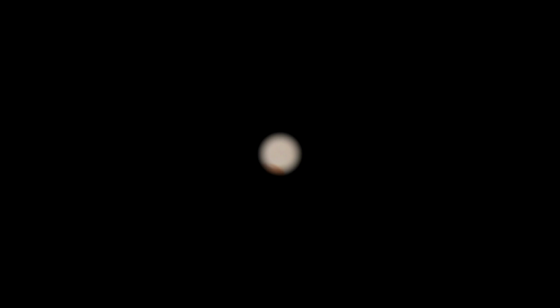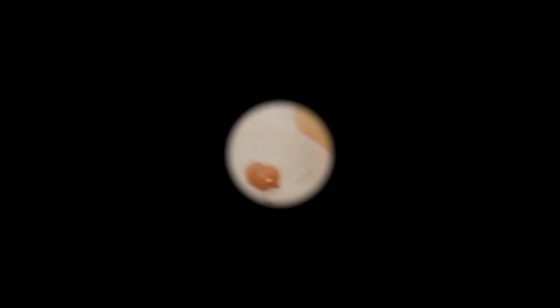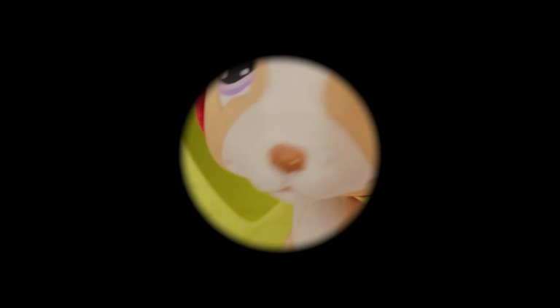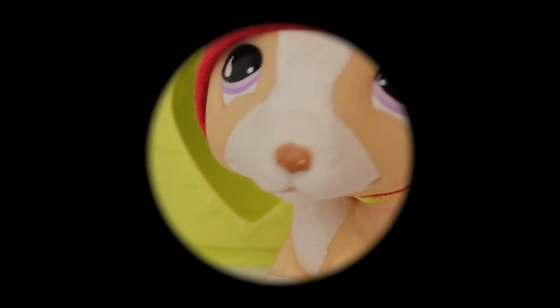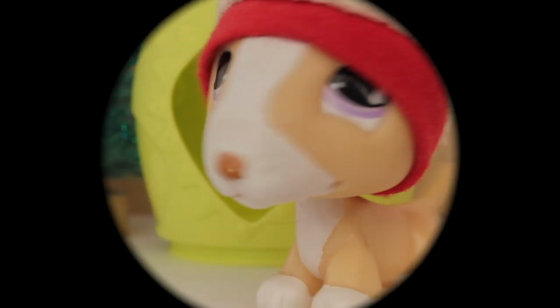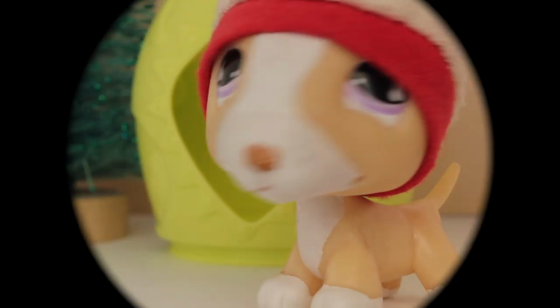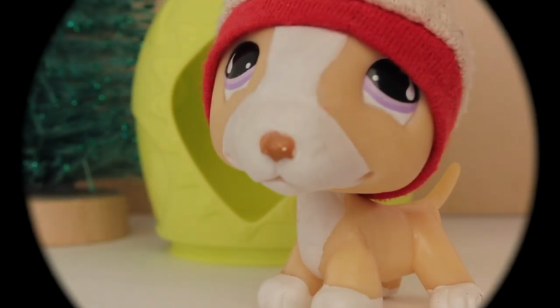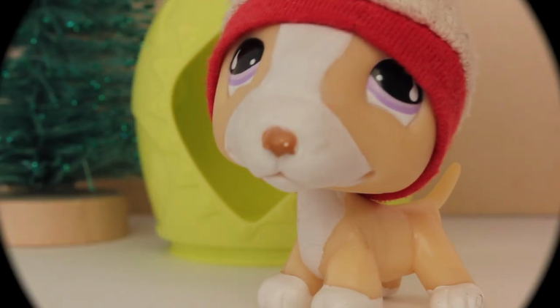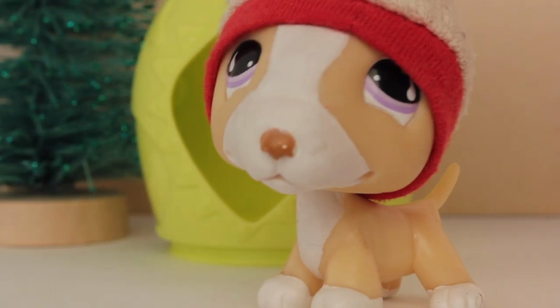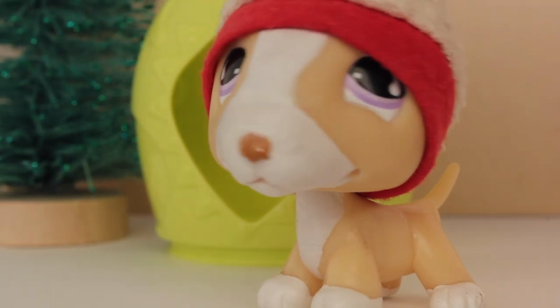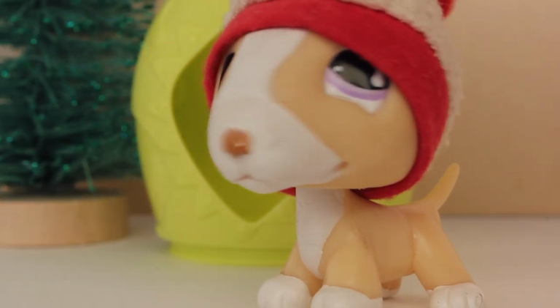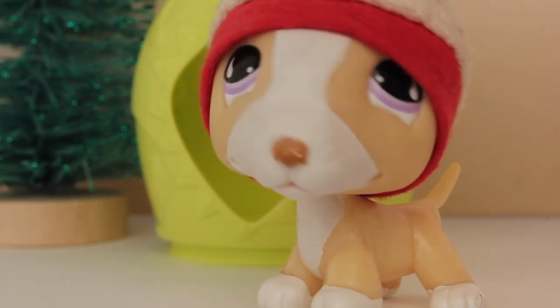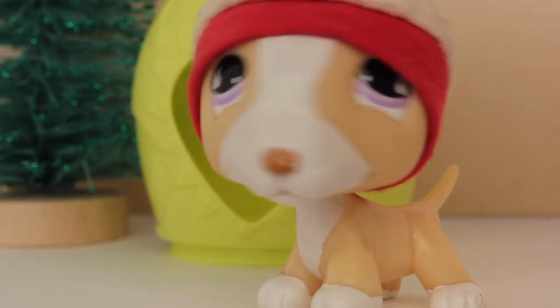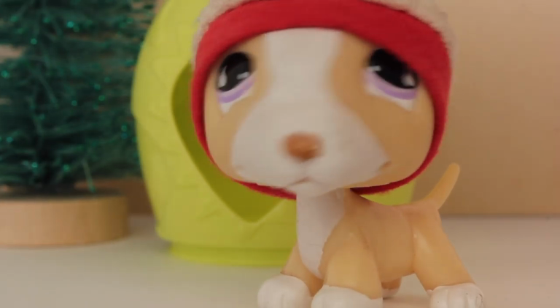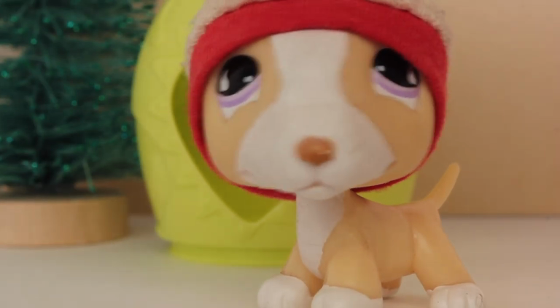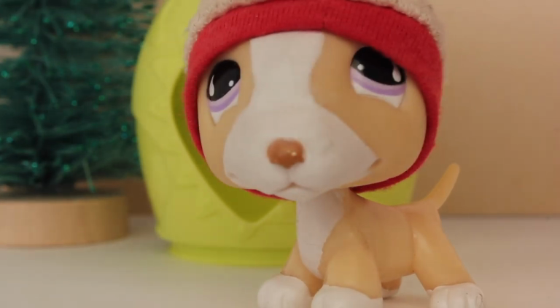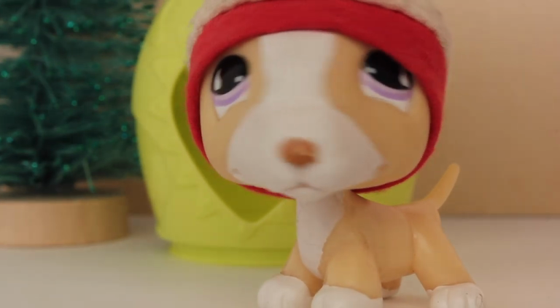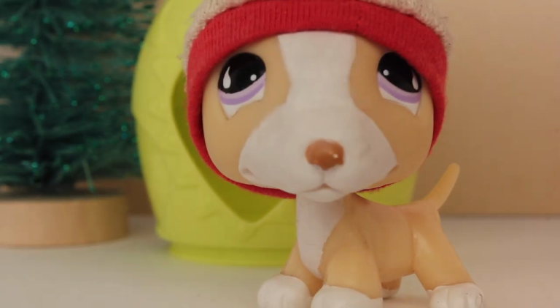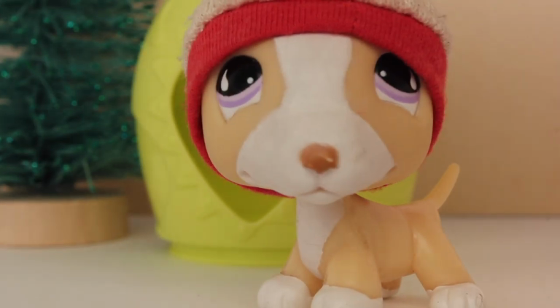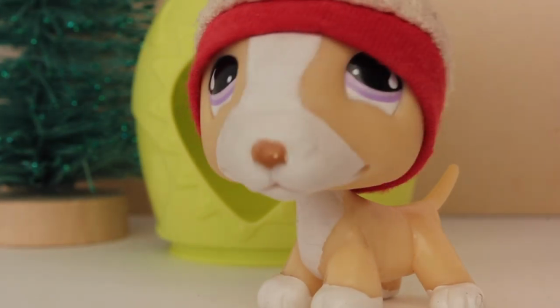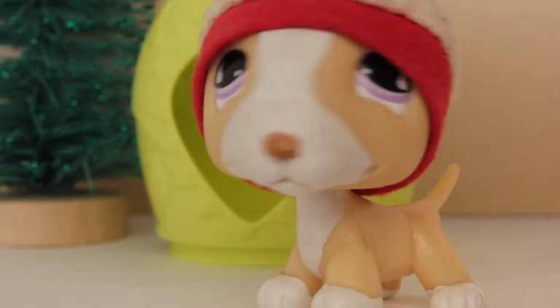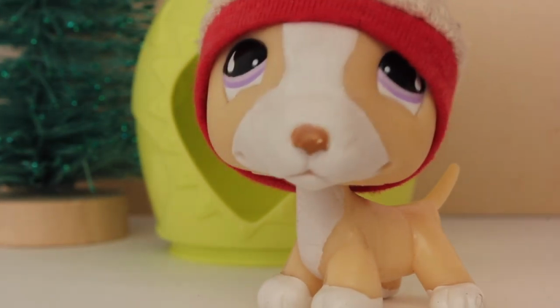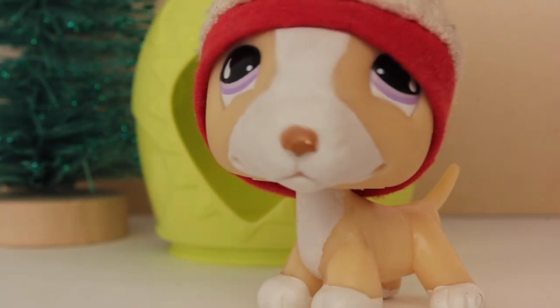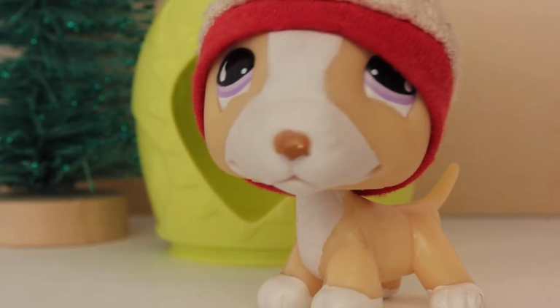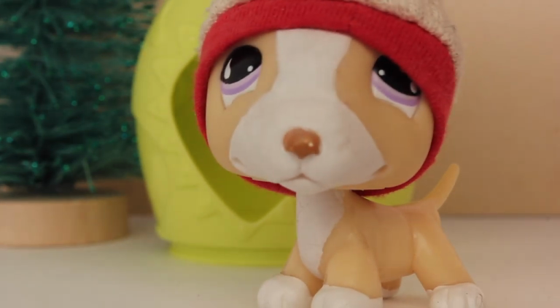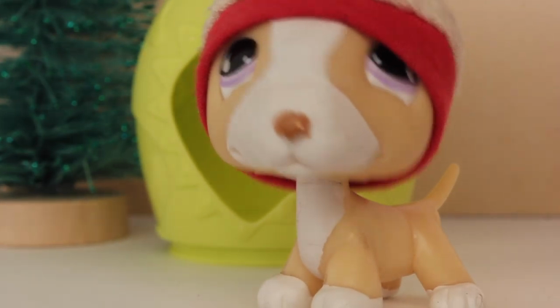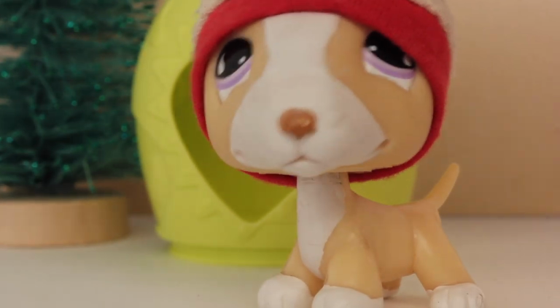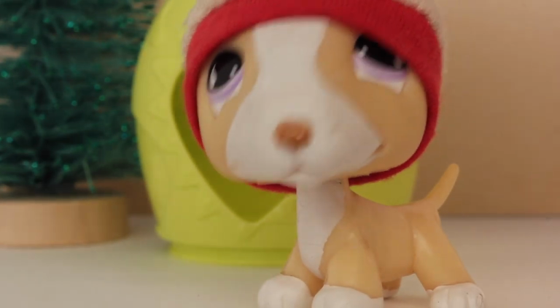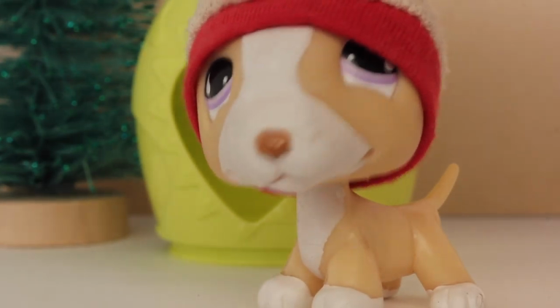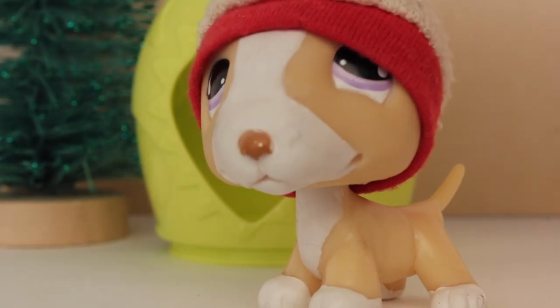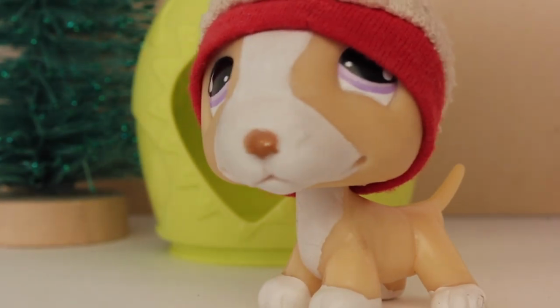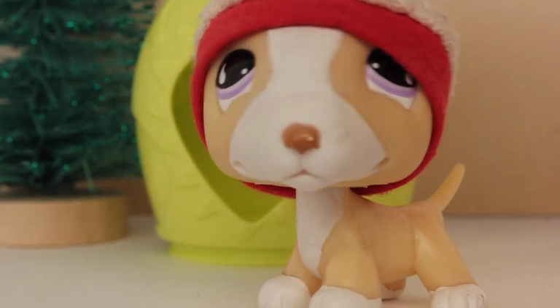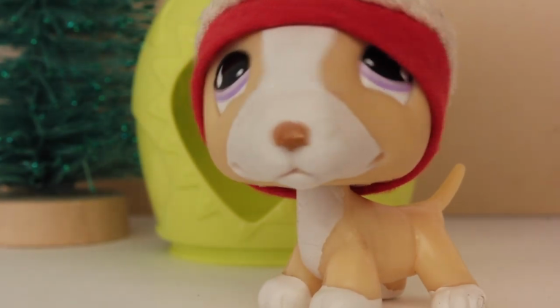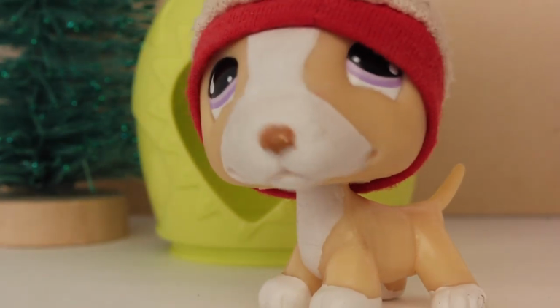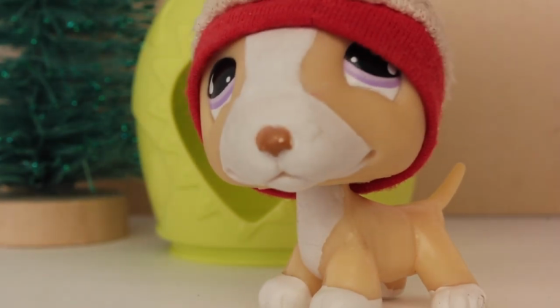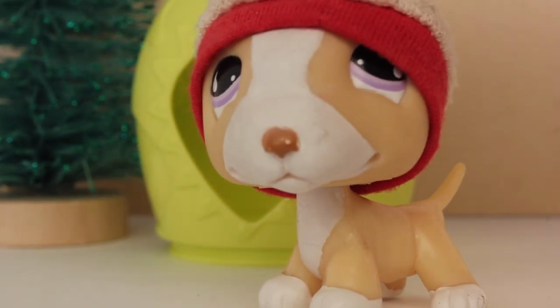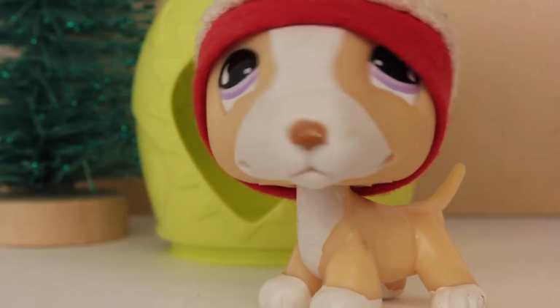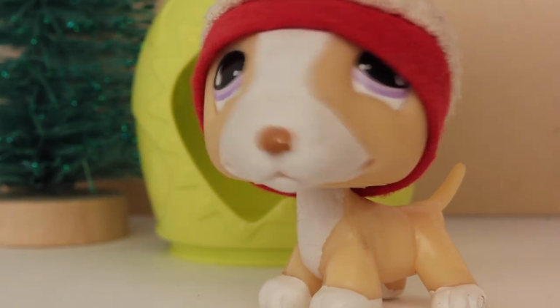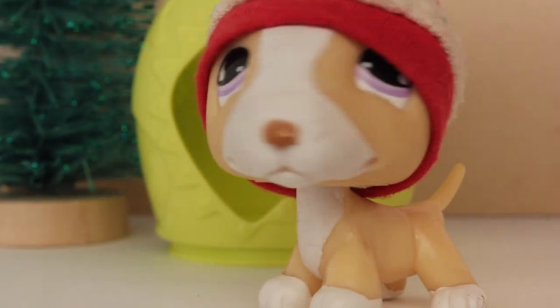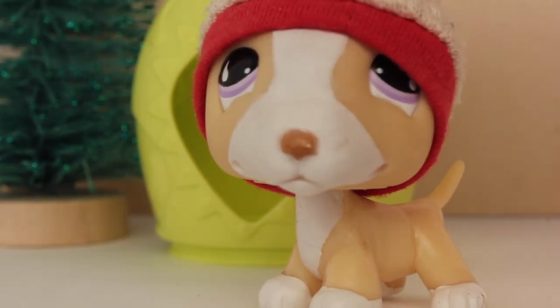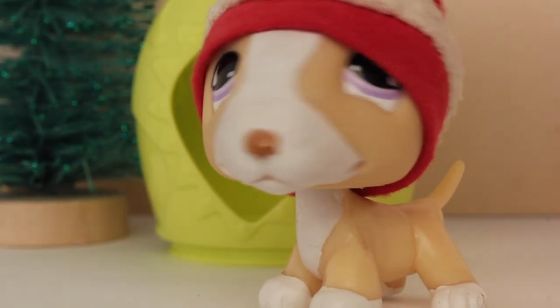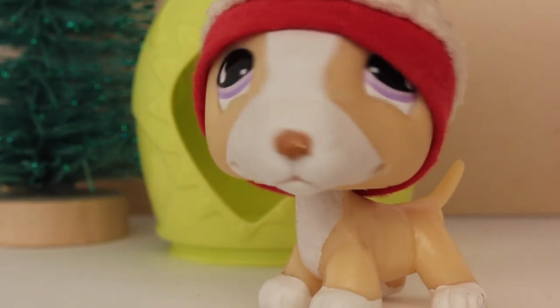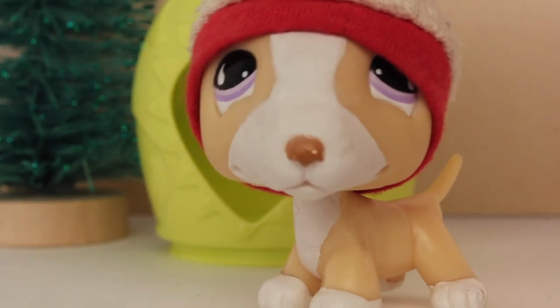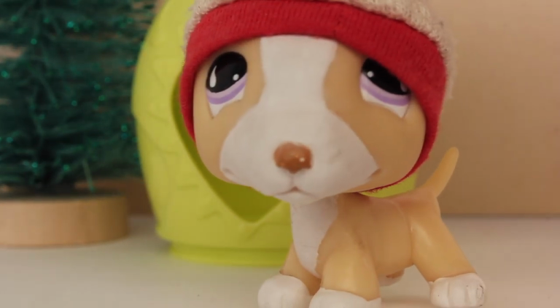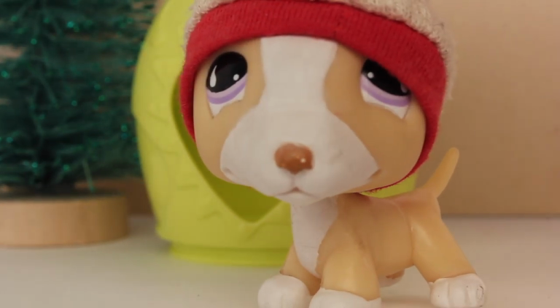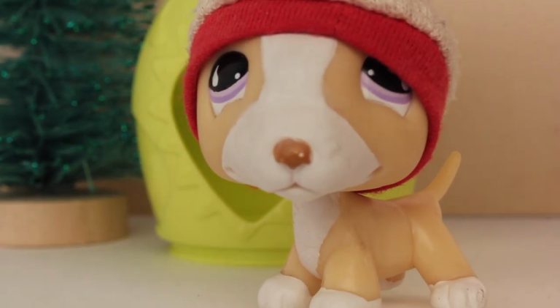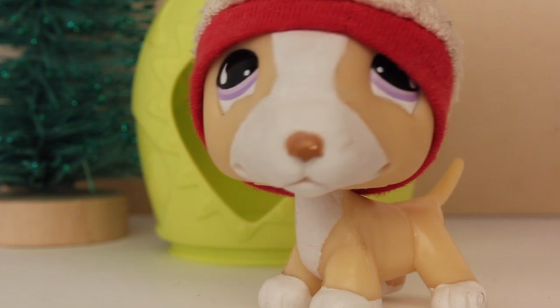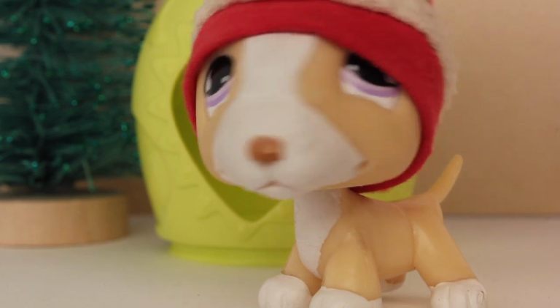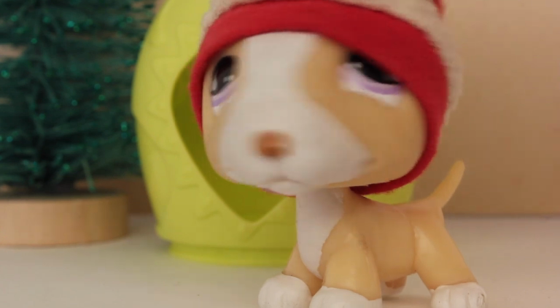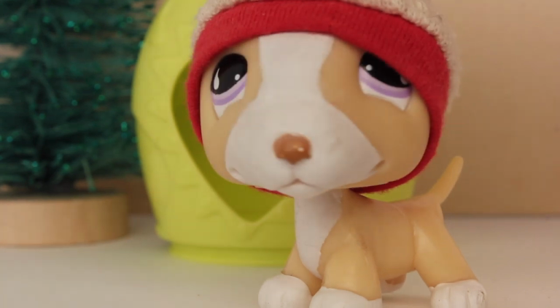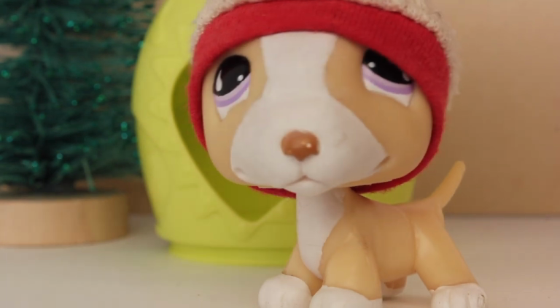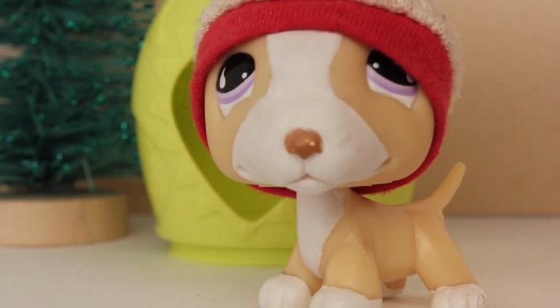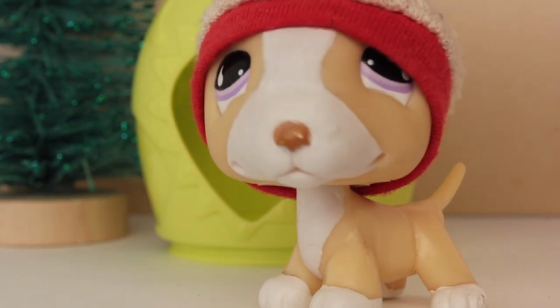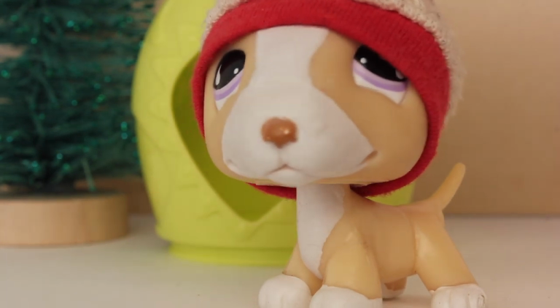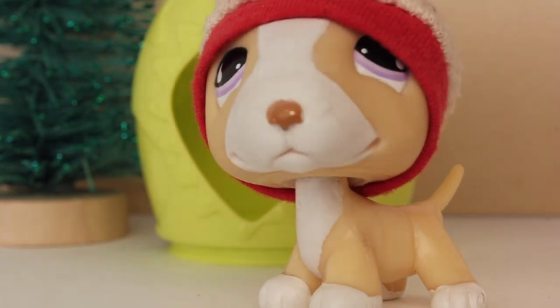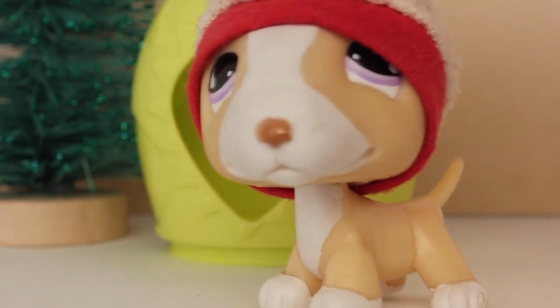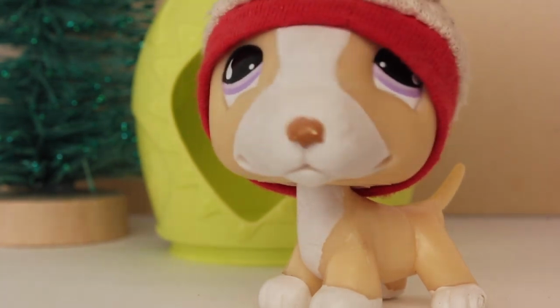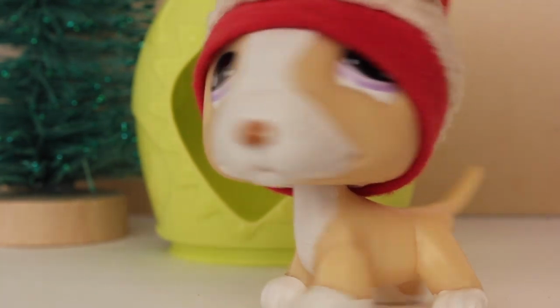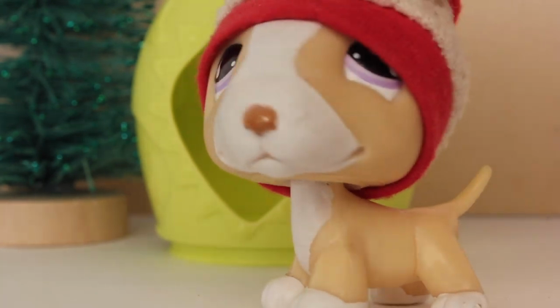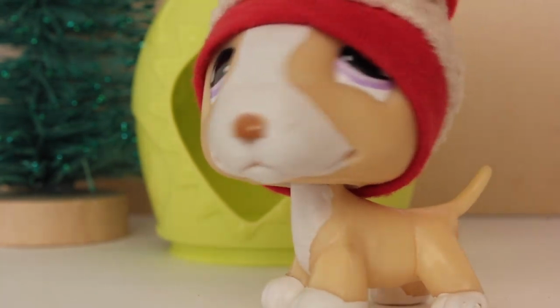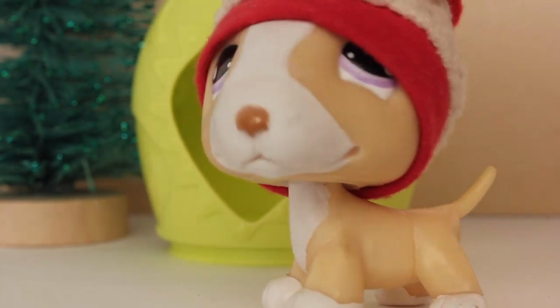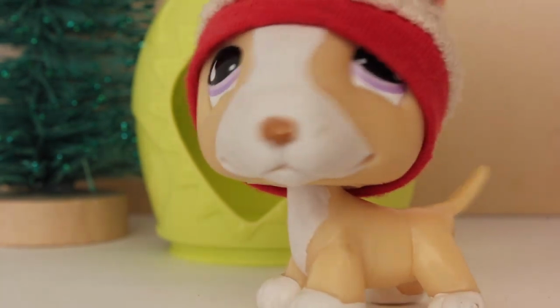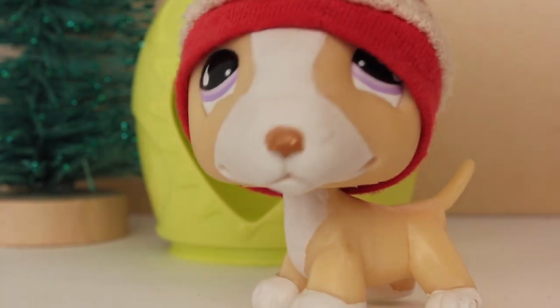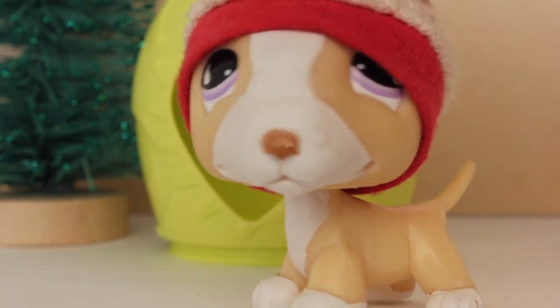Hey guys, my name is Josh and today I'm gonna be showing you guys how to be an elf. So let's get right into it.